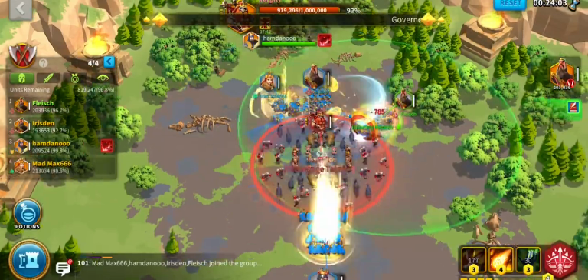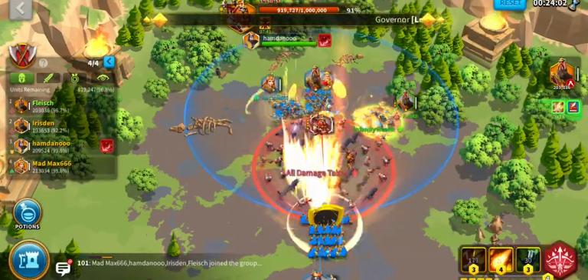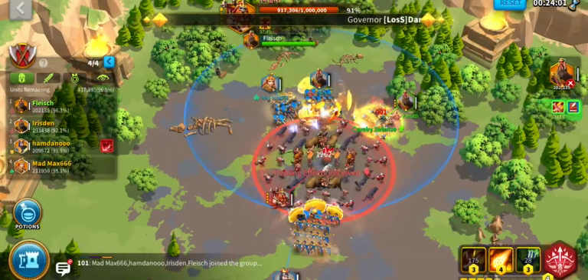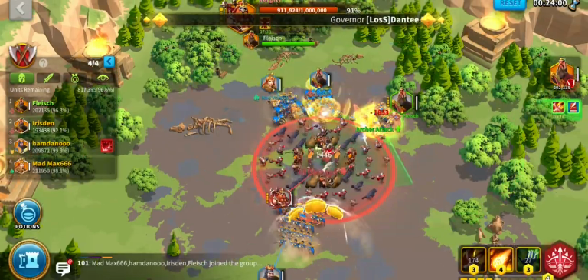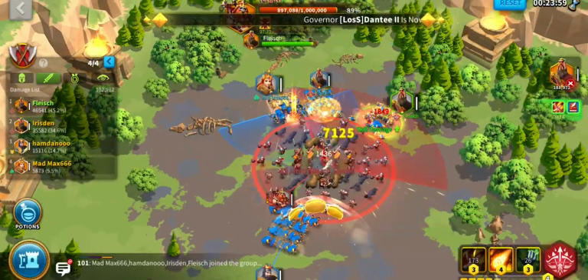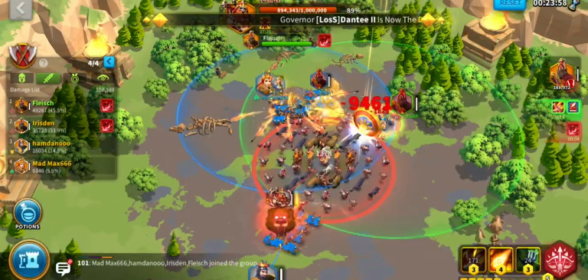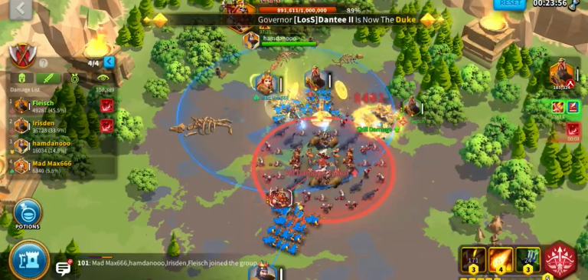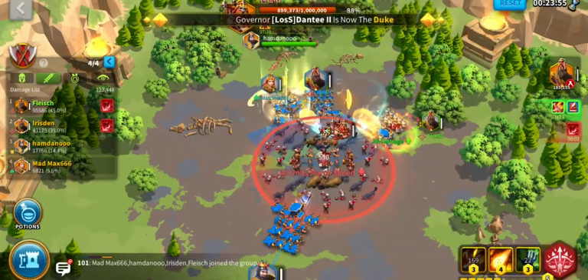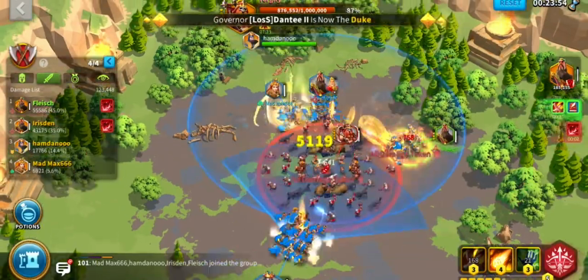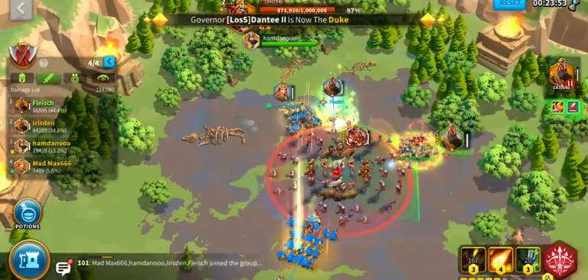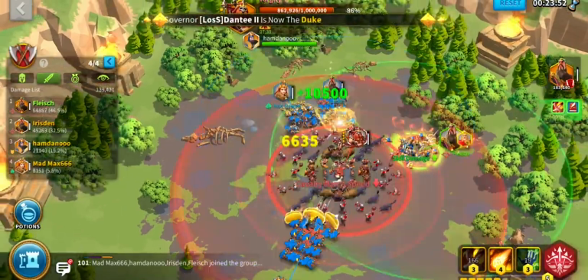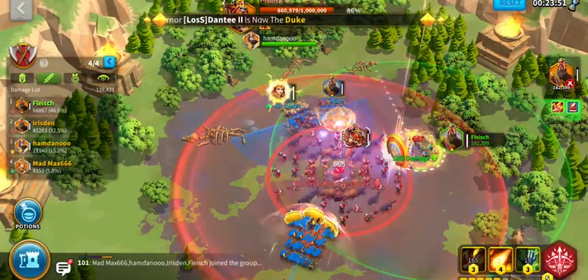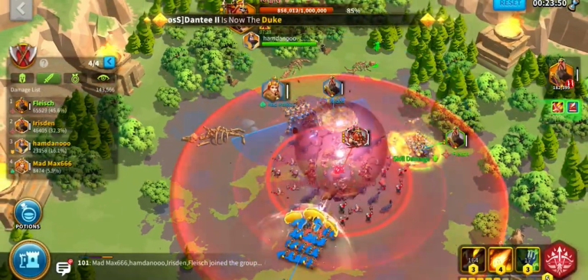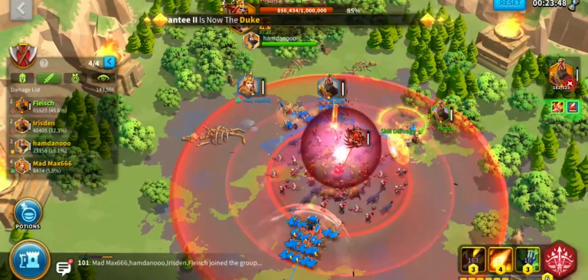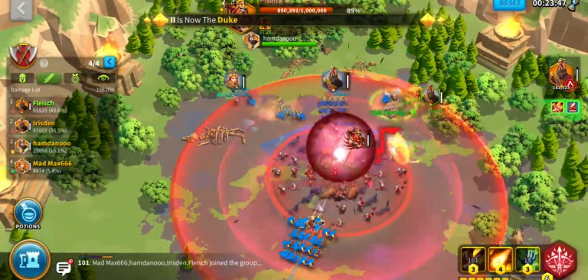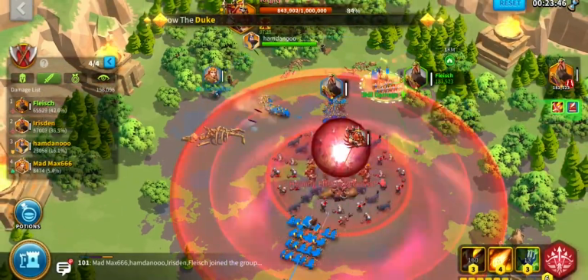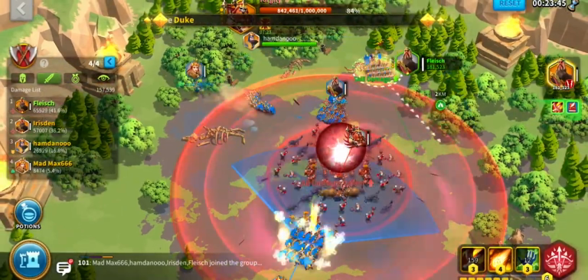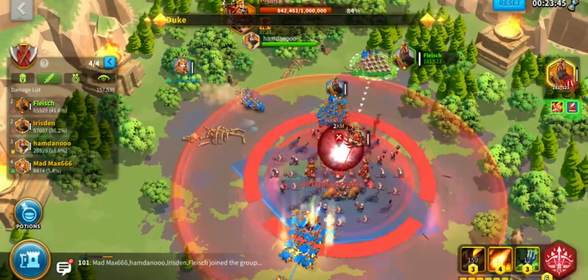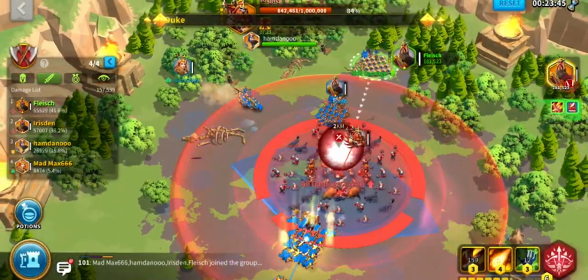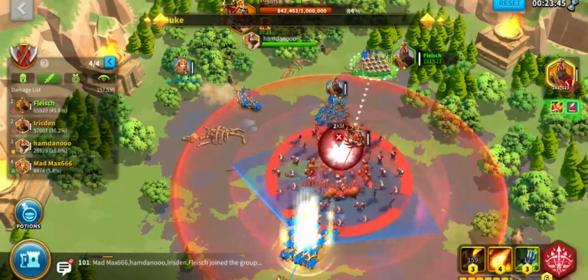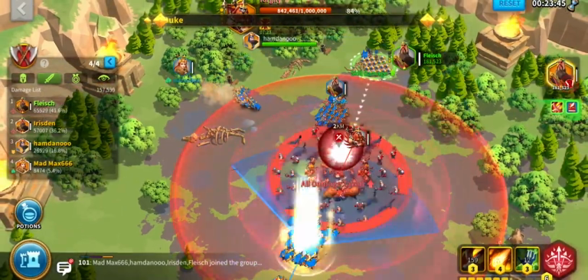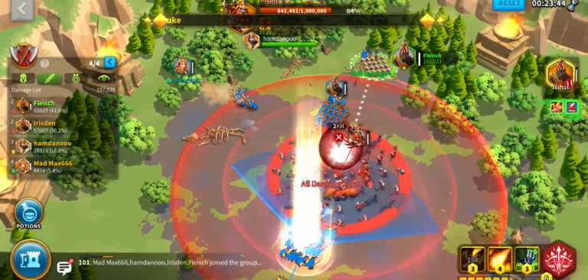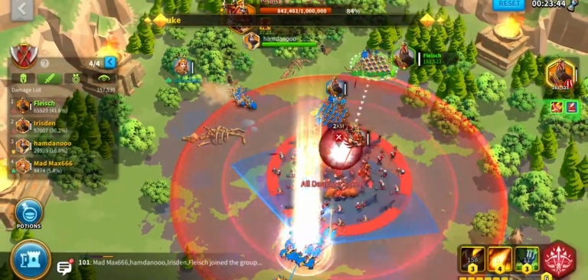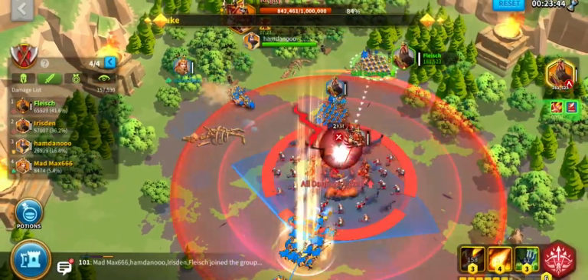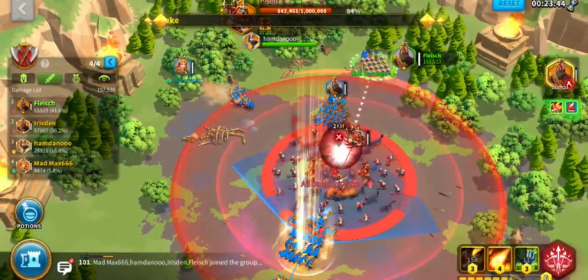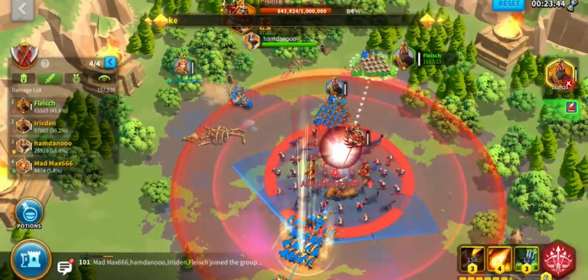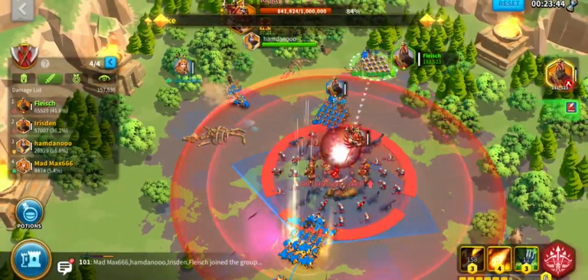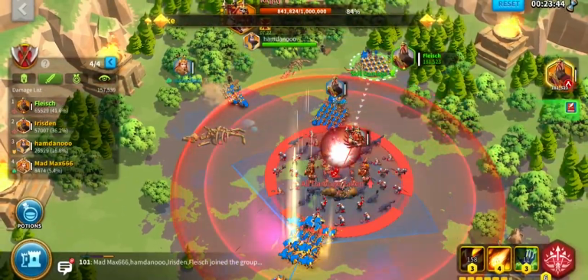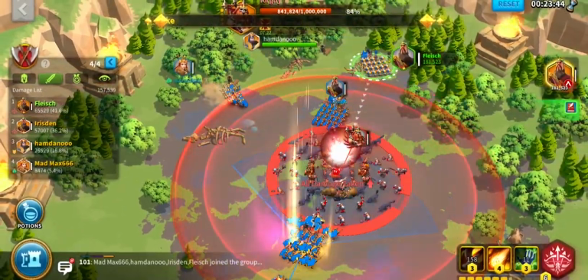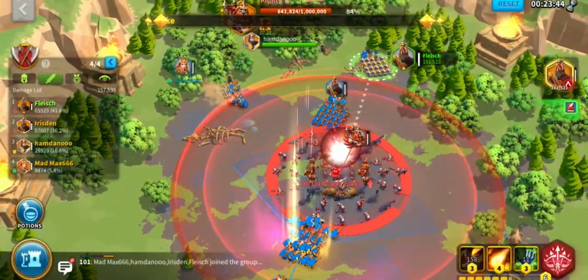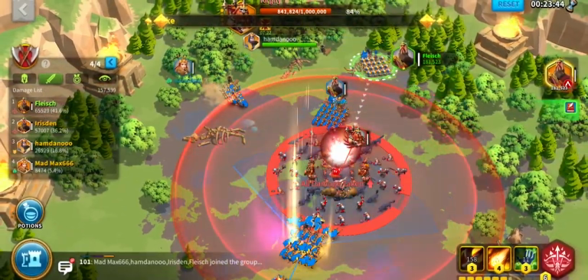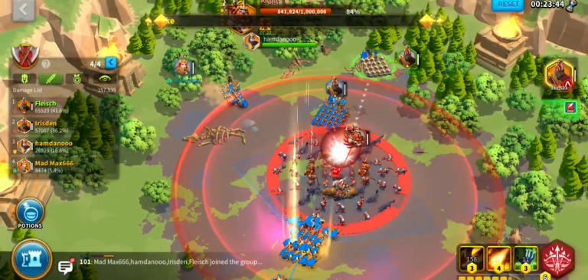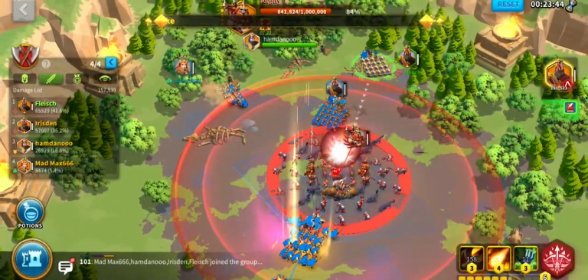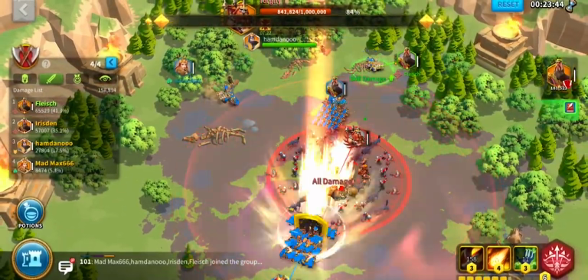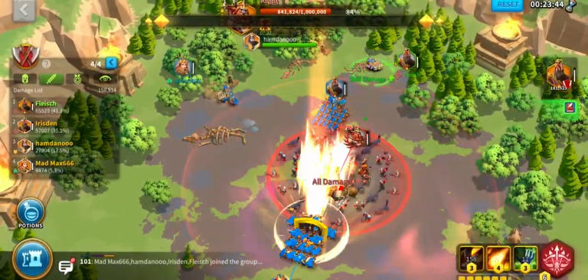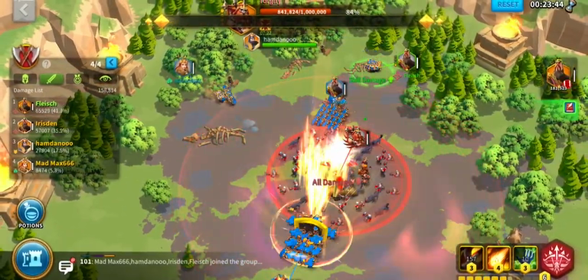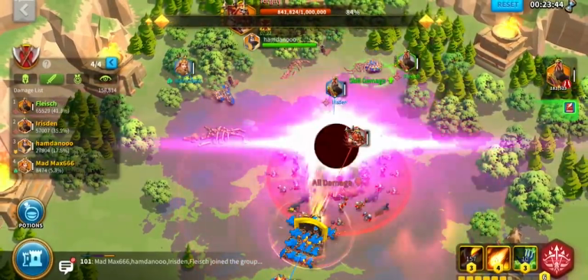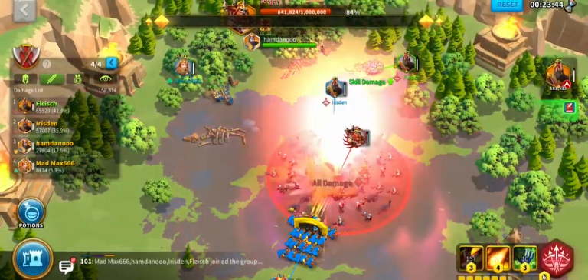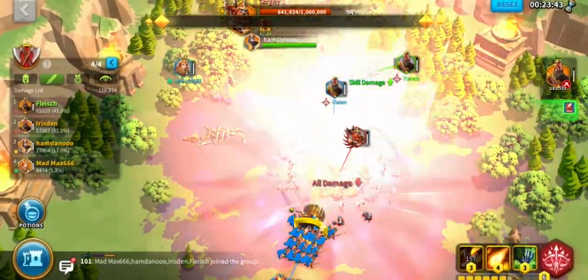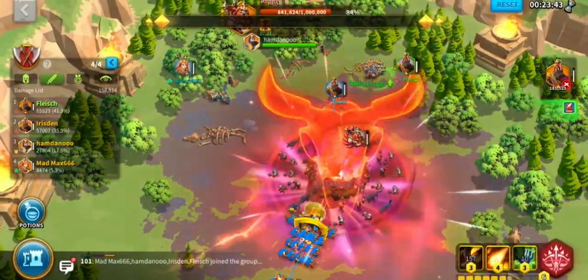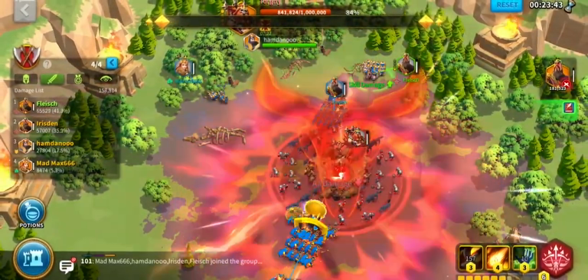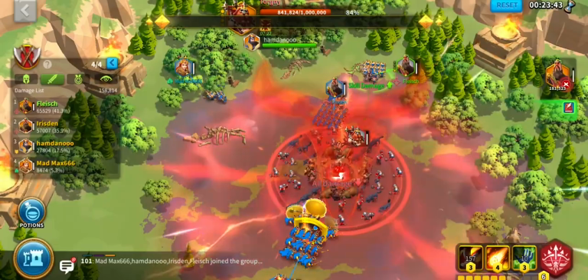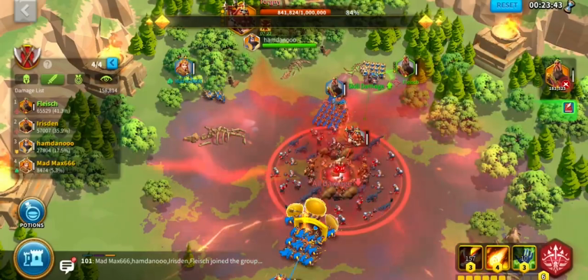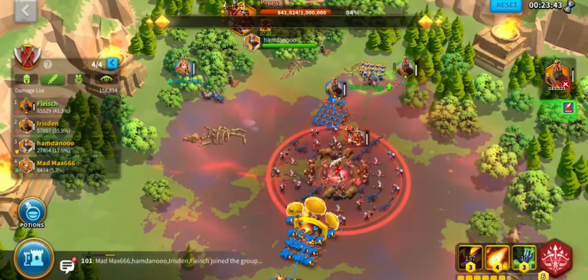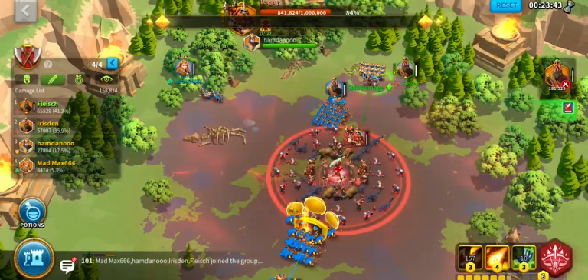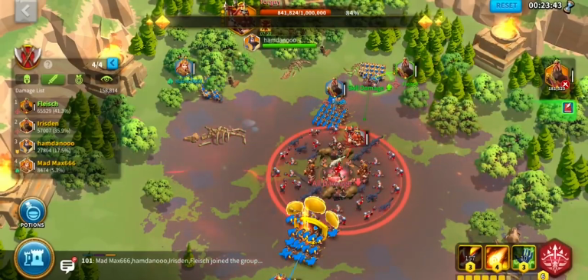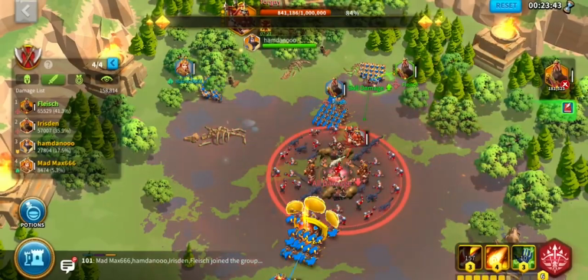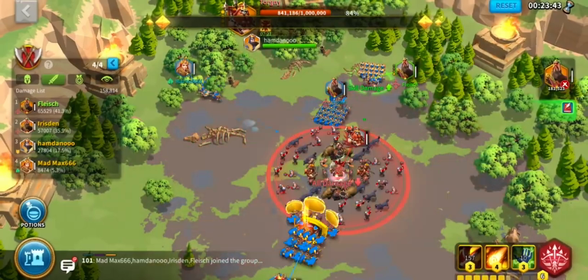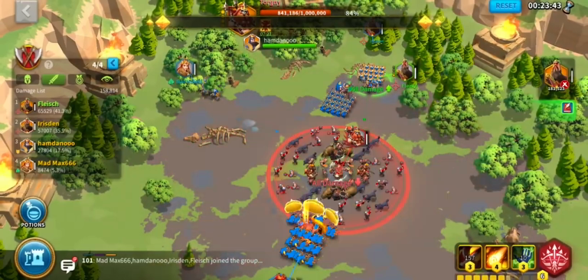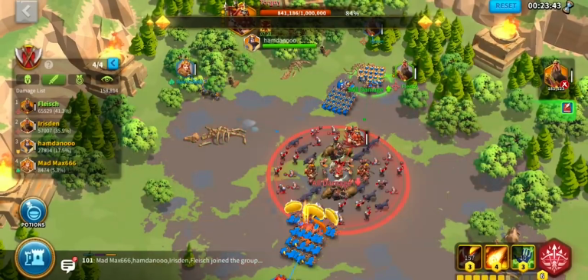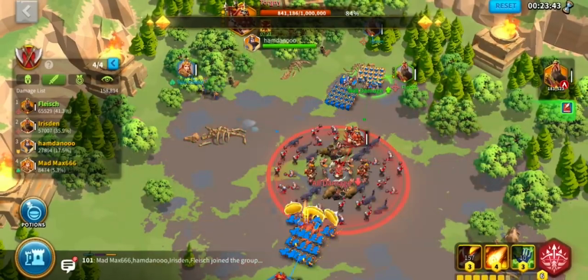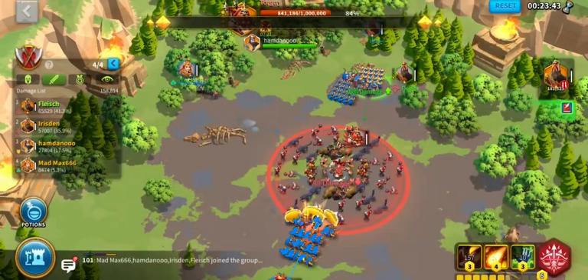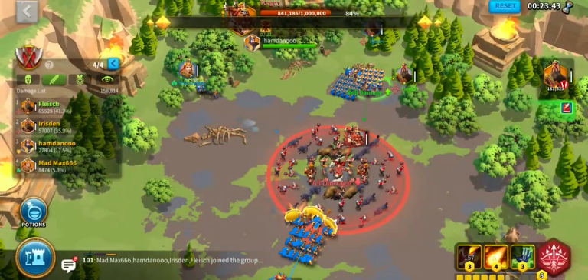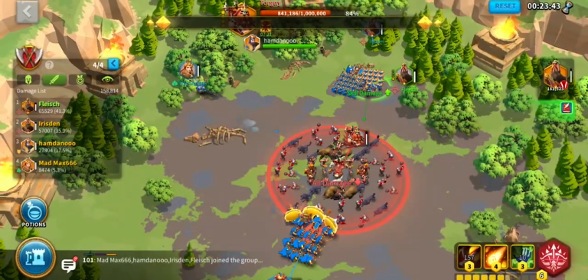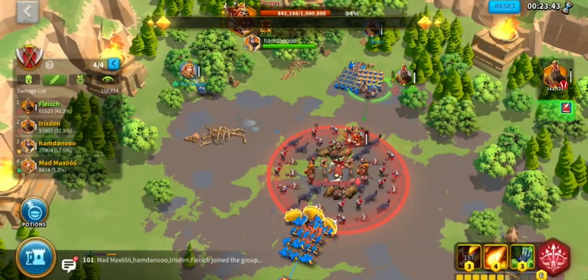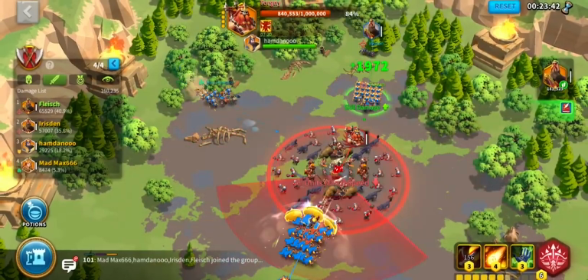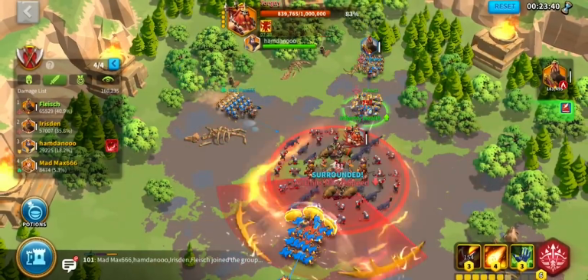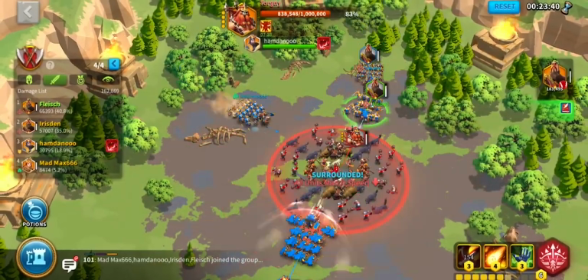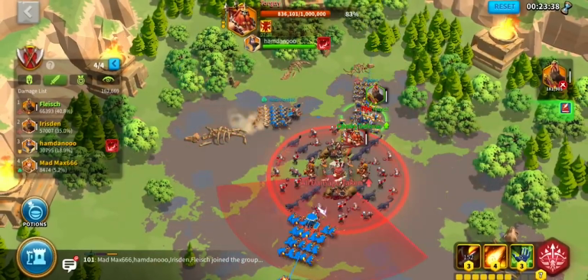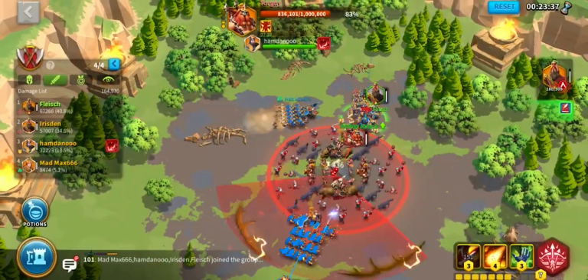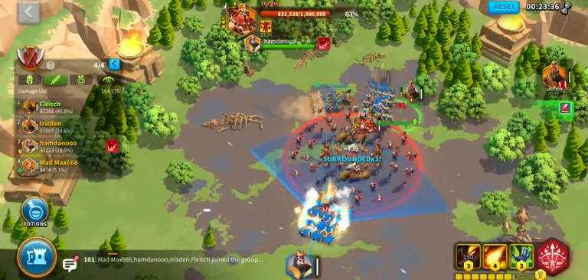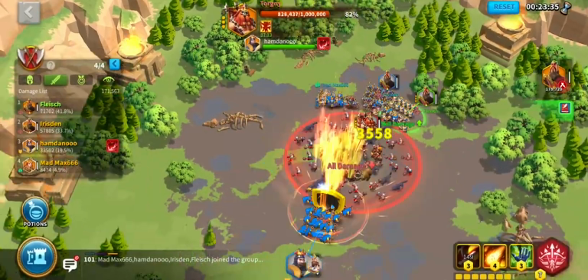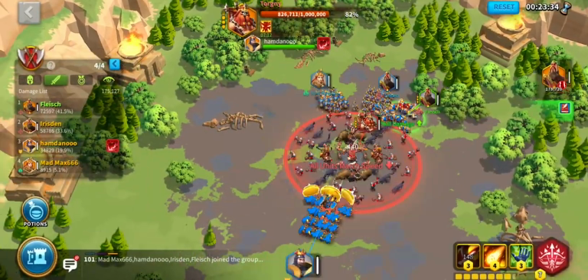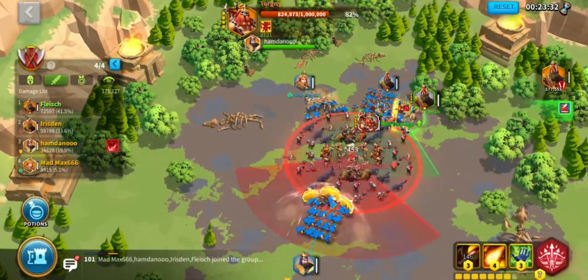Damage and support stays on one side, tank on the opposite using taunt. First, if you see the red AOE circle being cast, move aside.